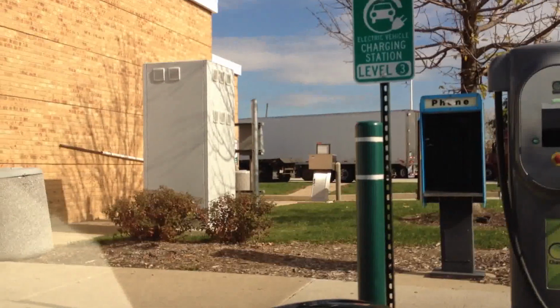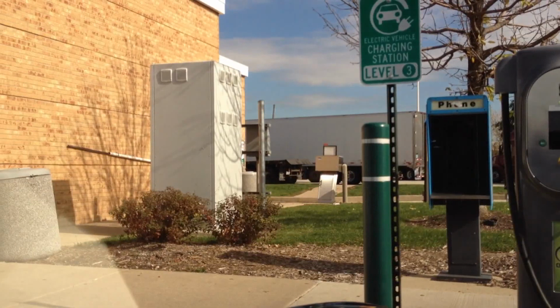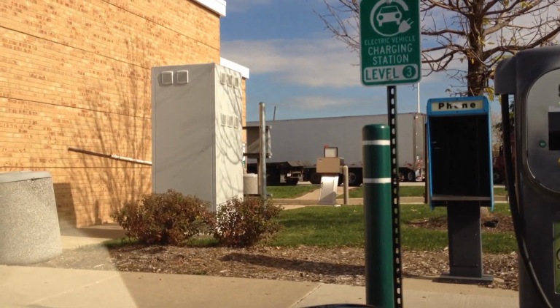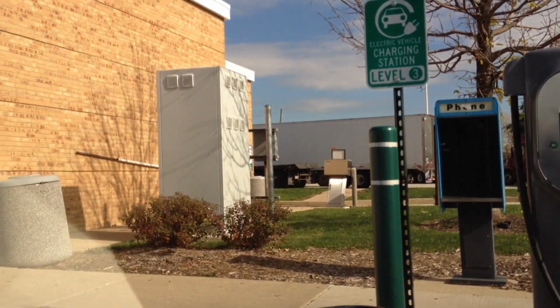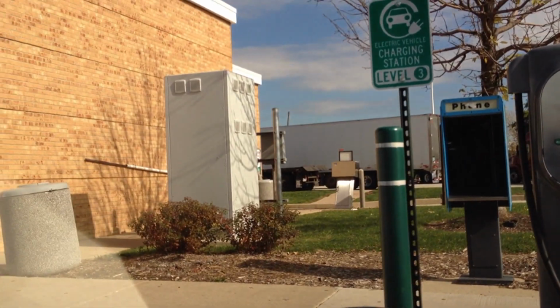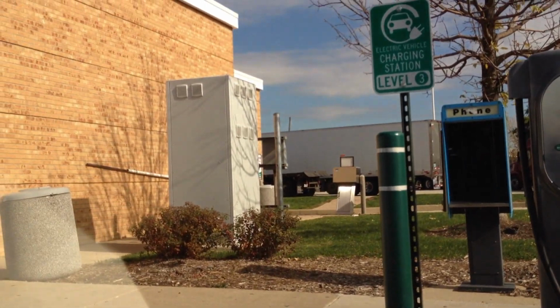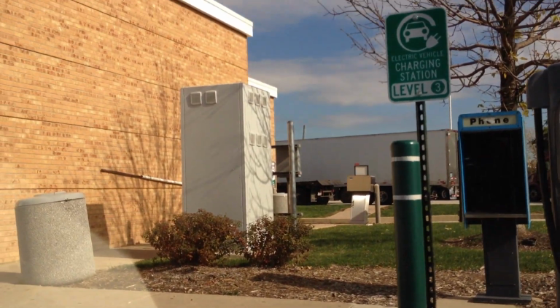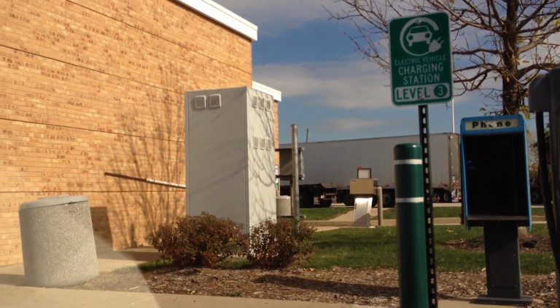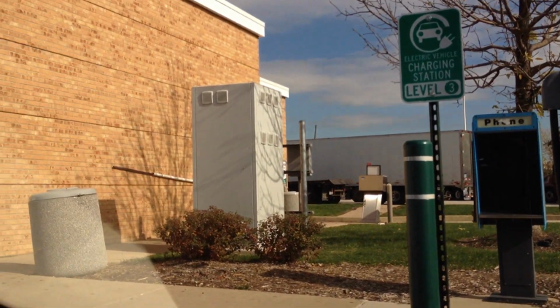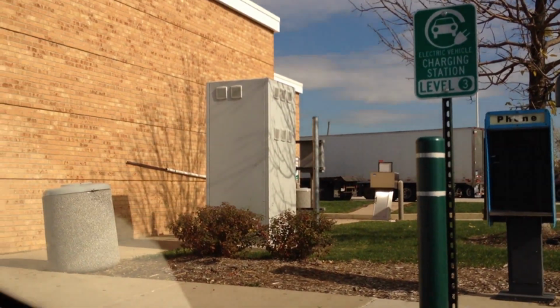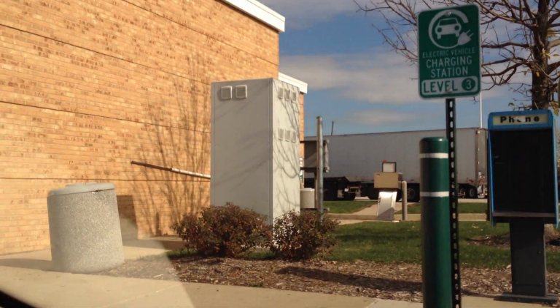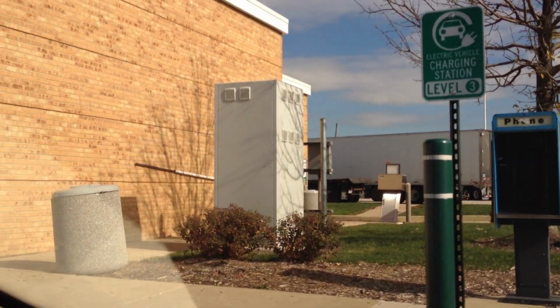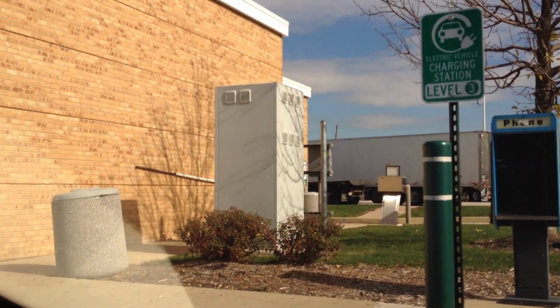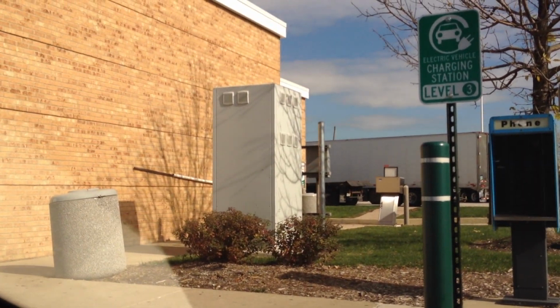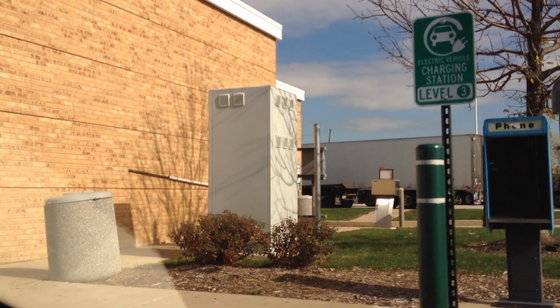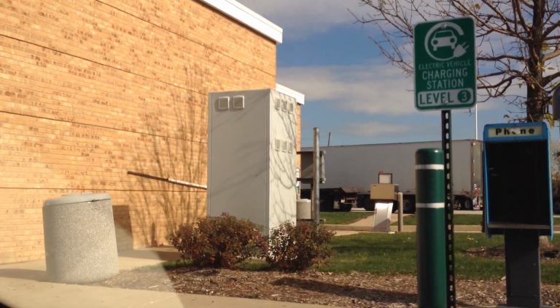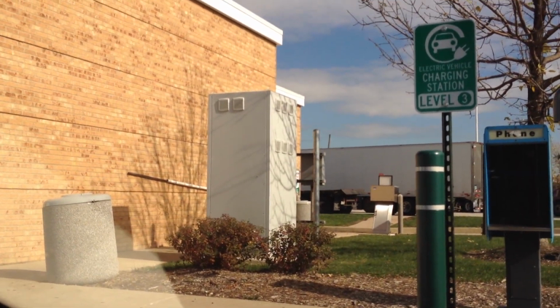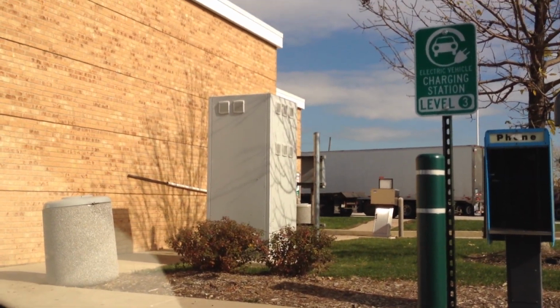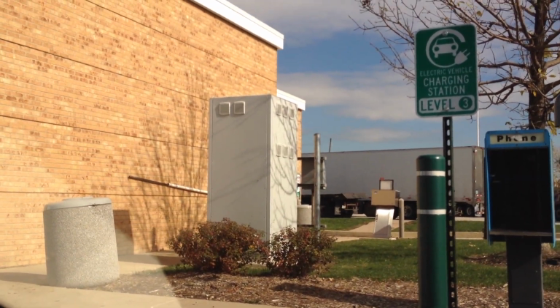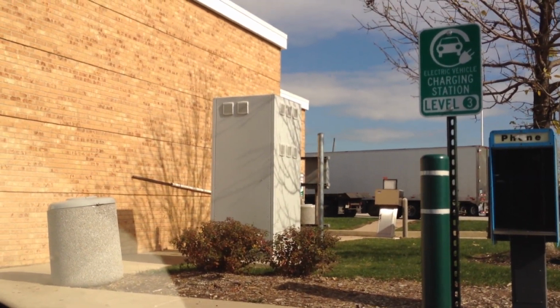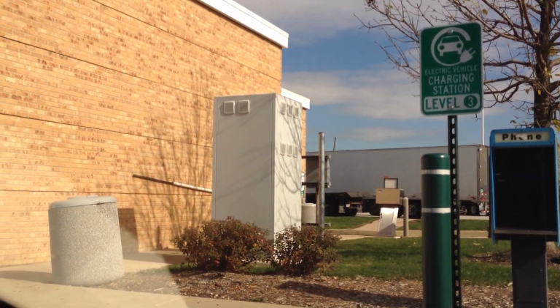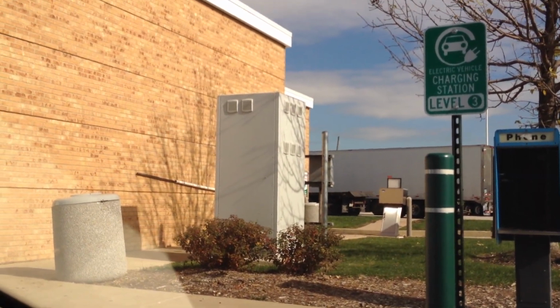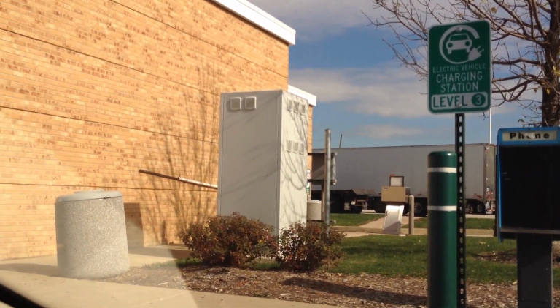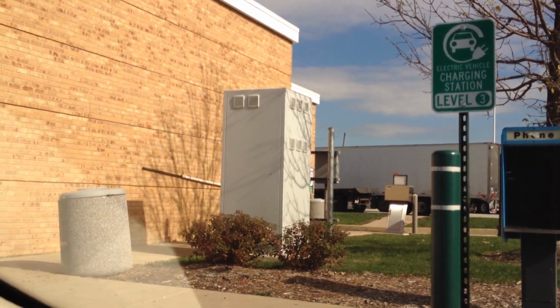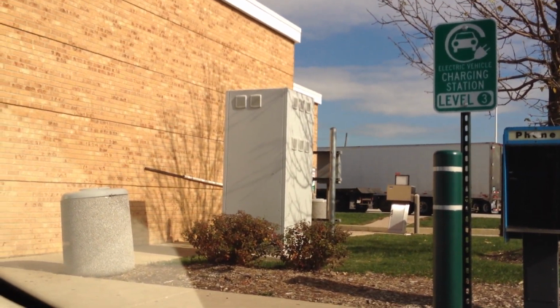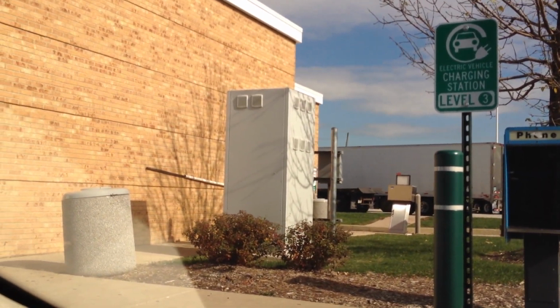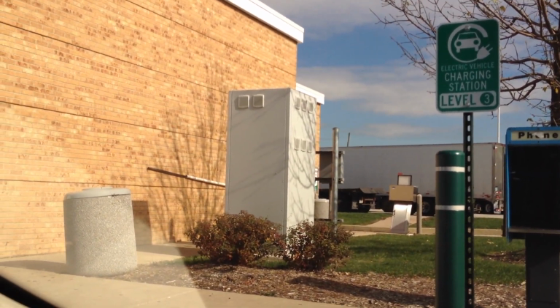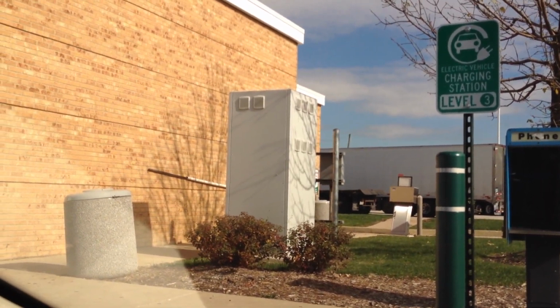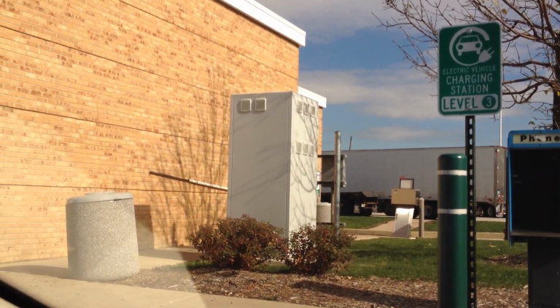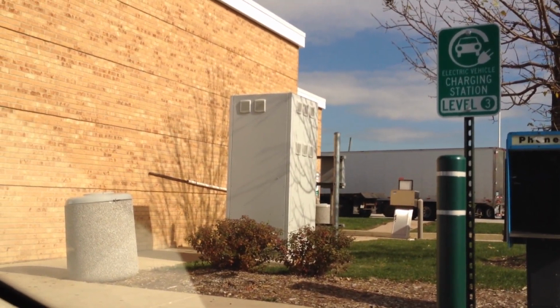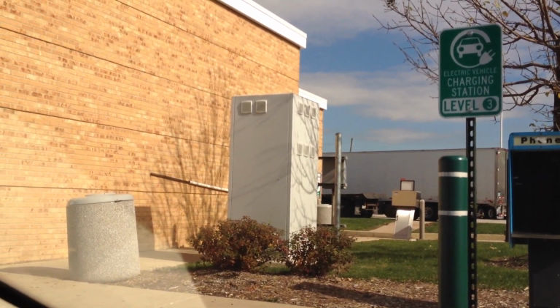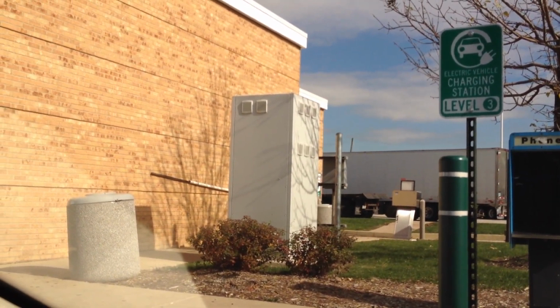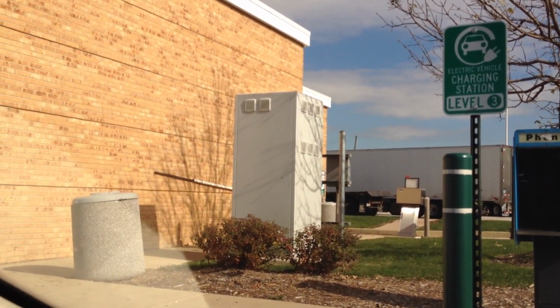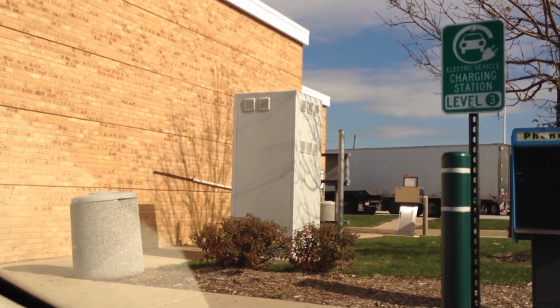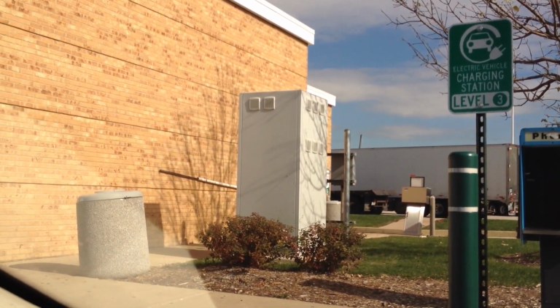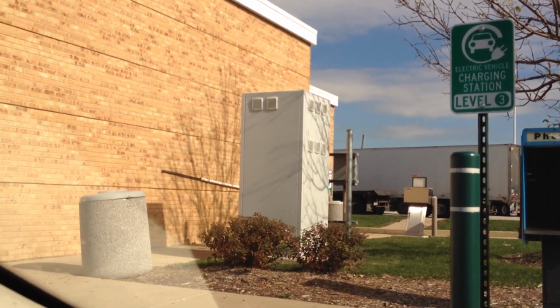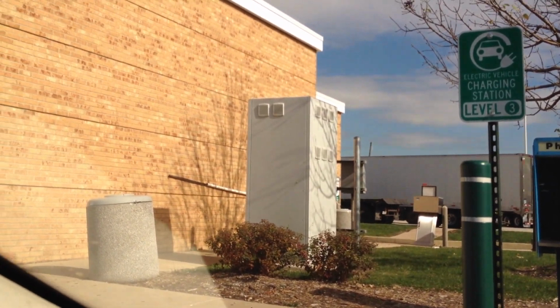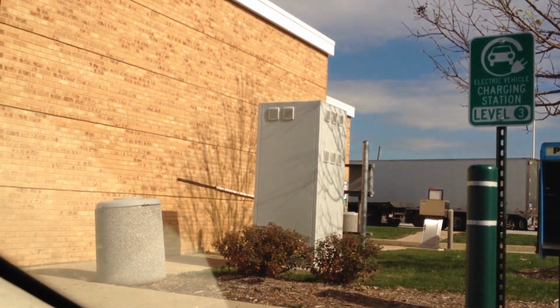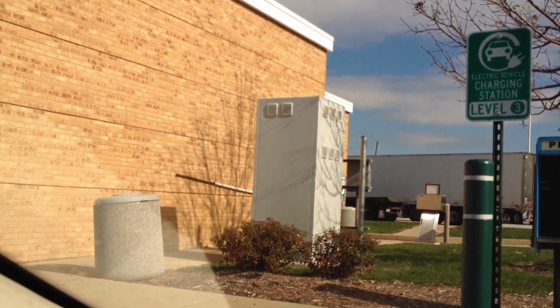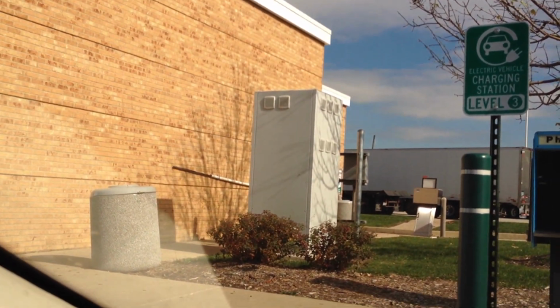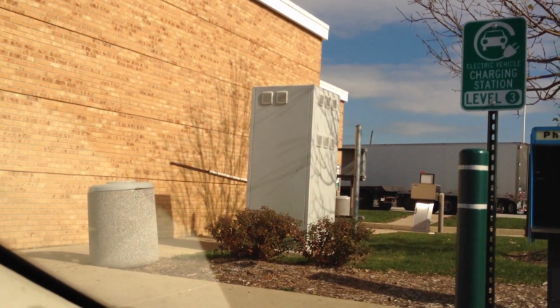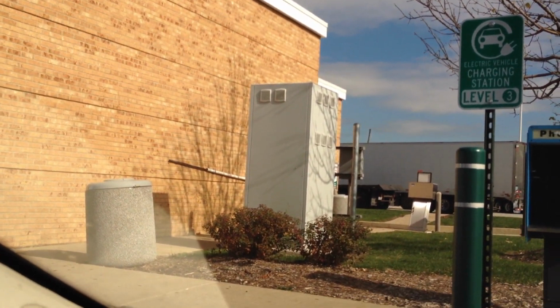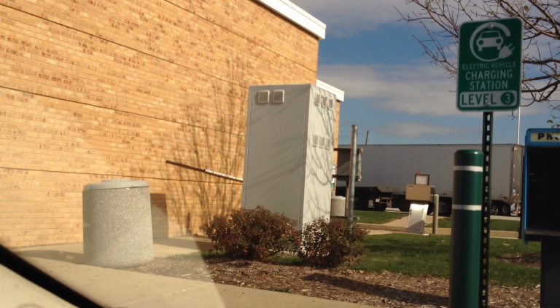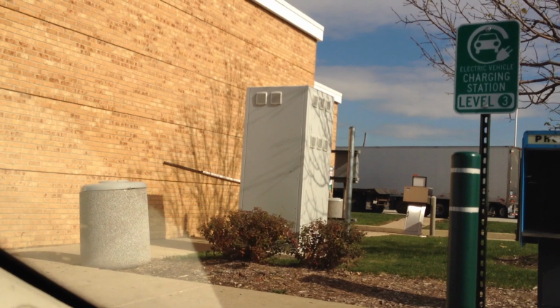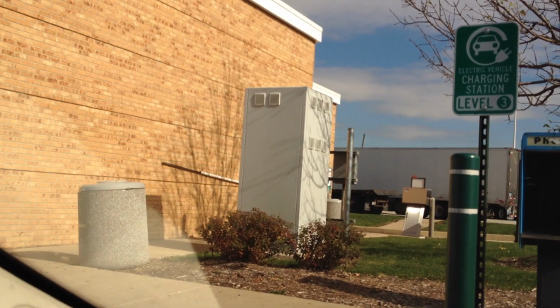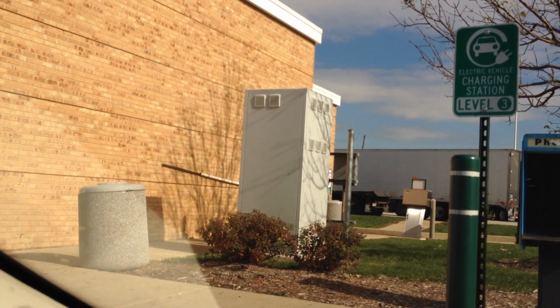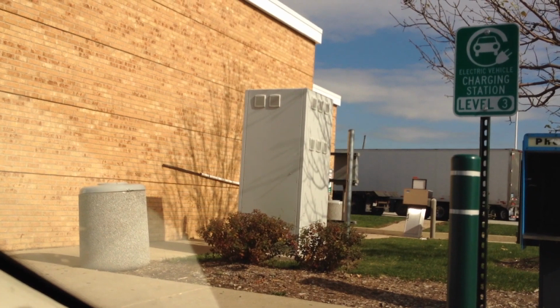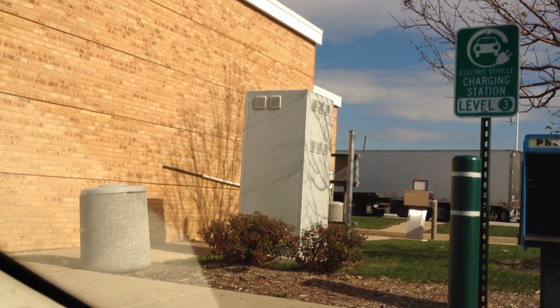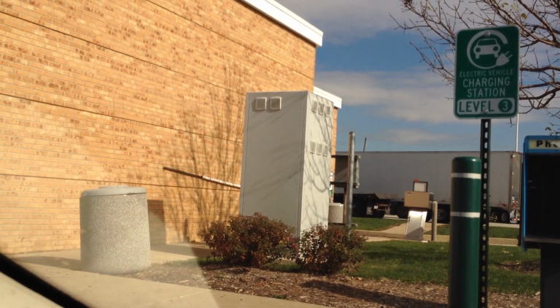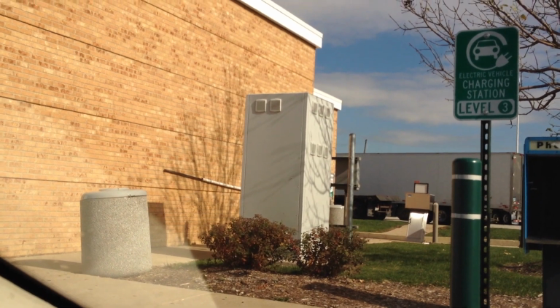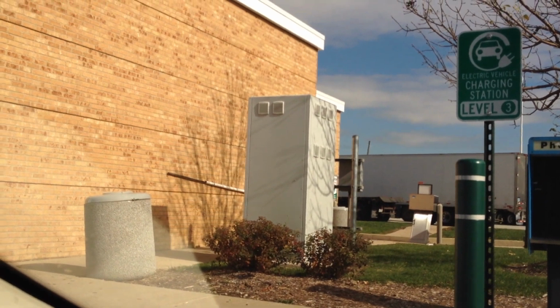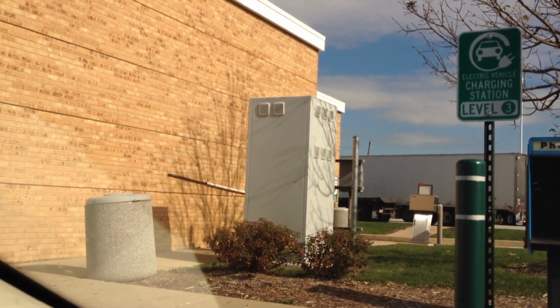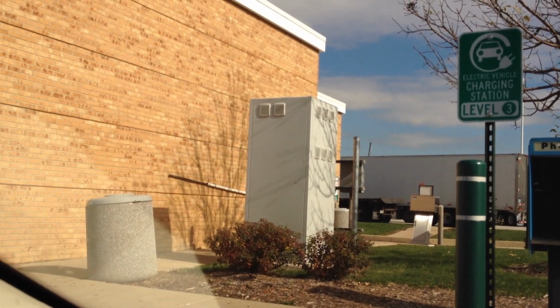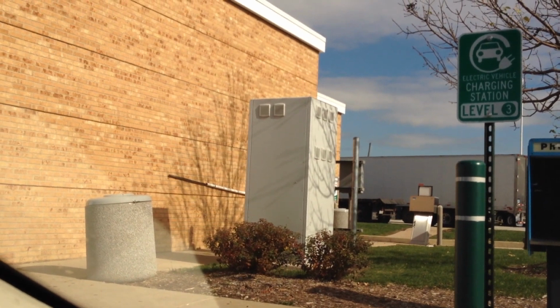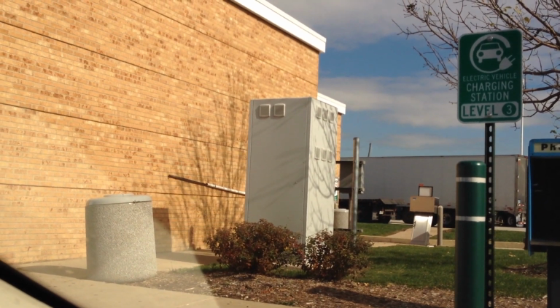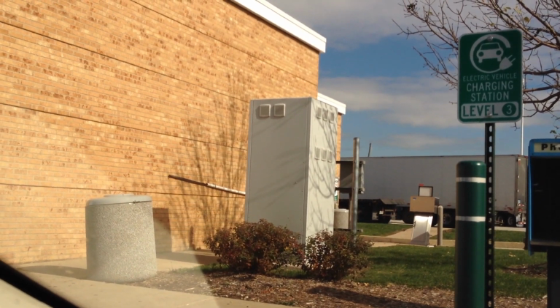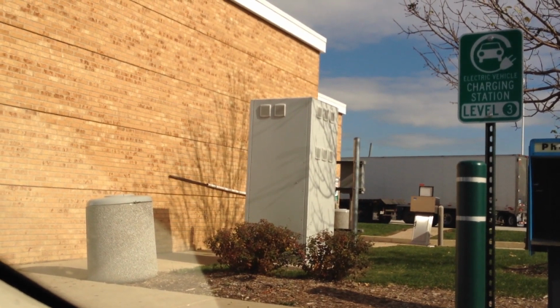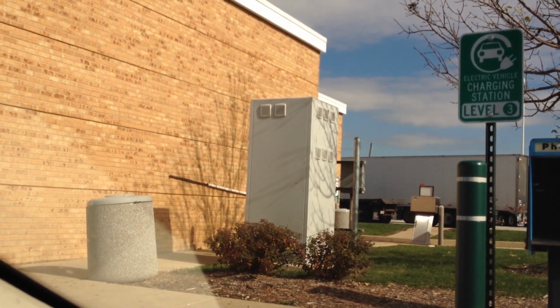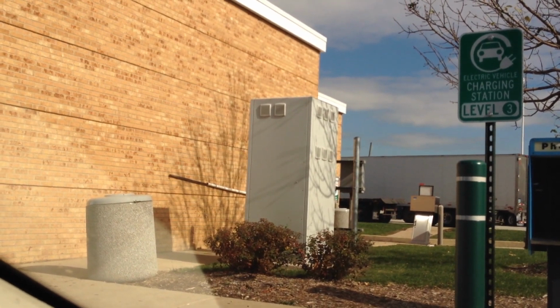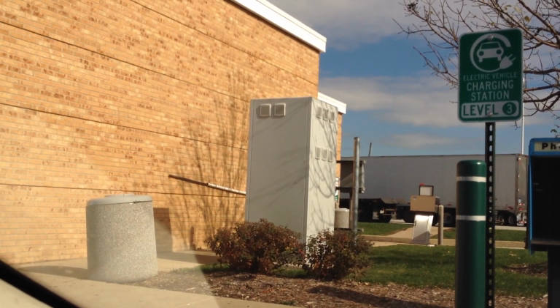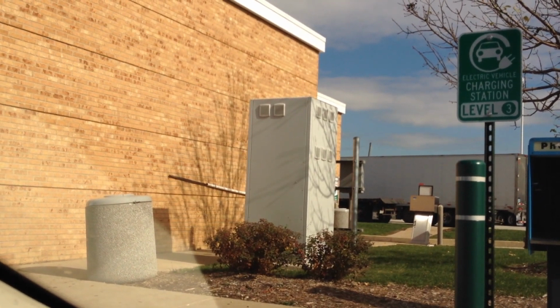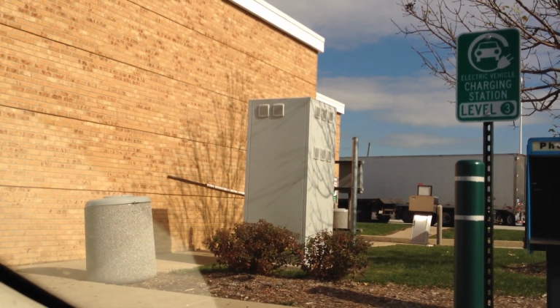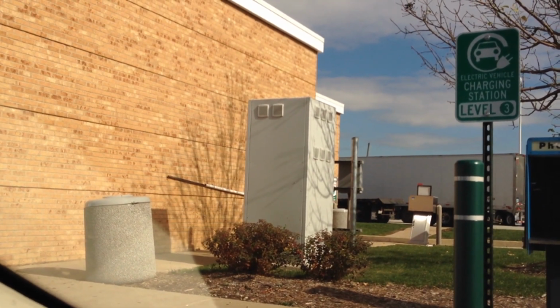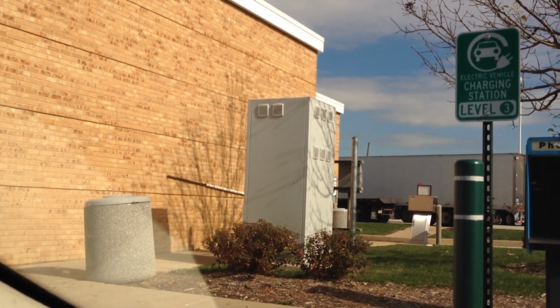There's the power plant for the CHAdeMO over there — a big gray kiosk.